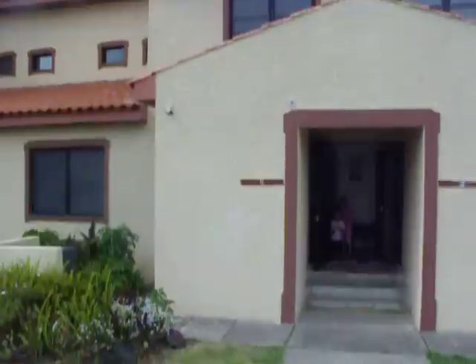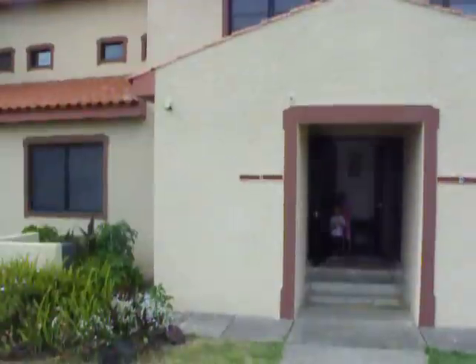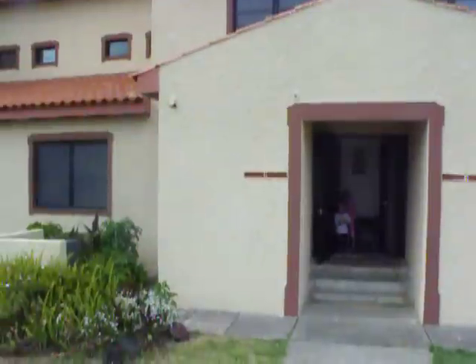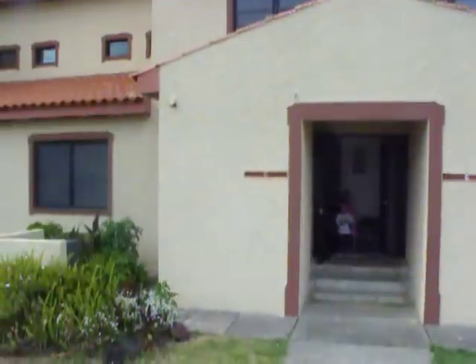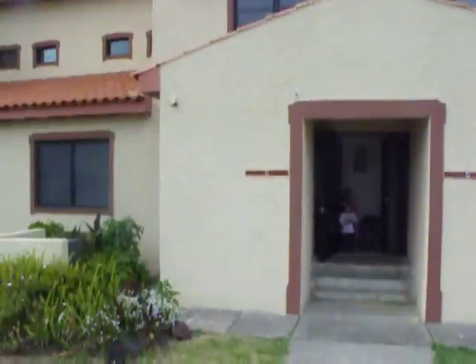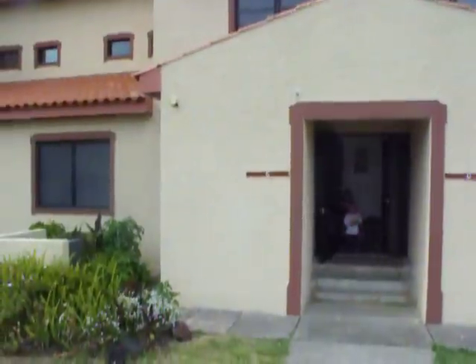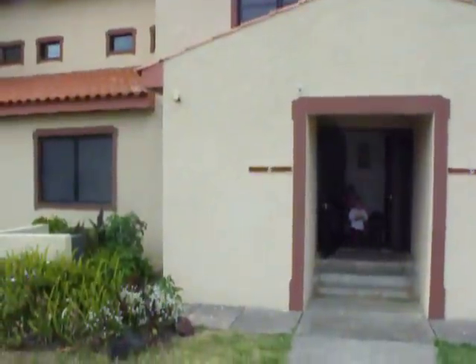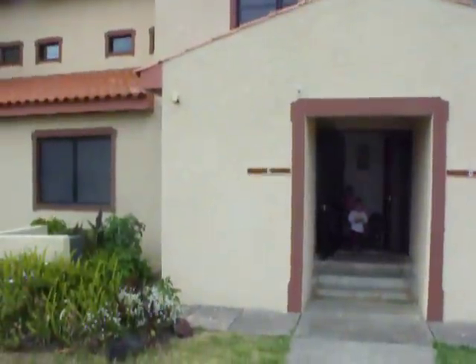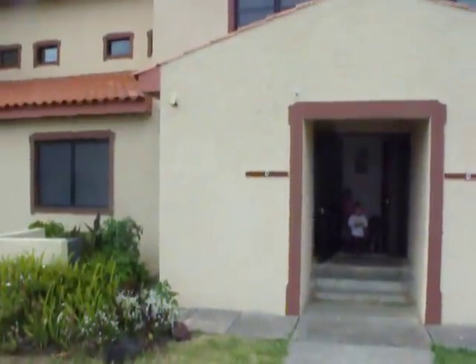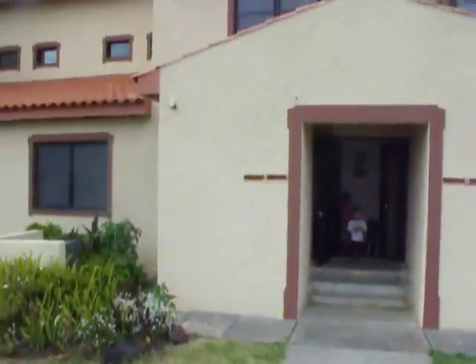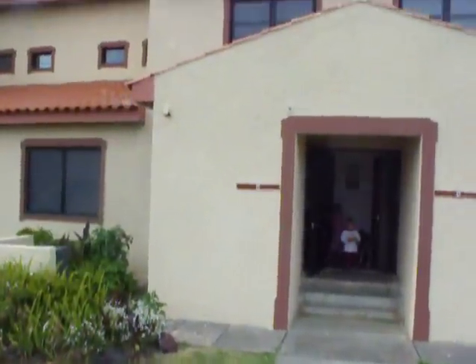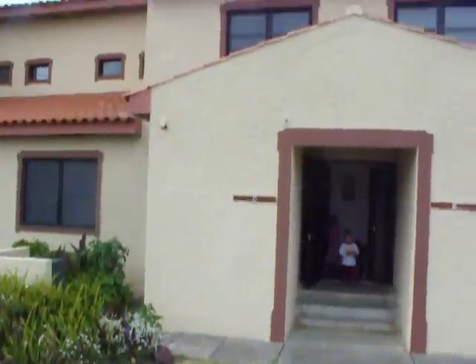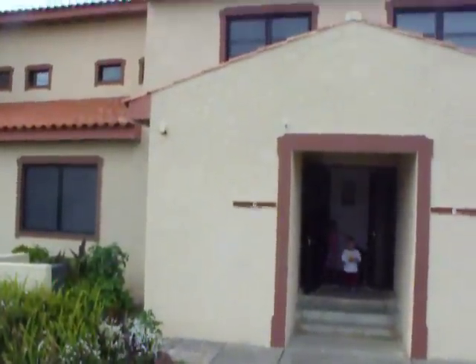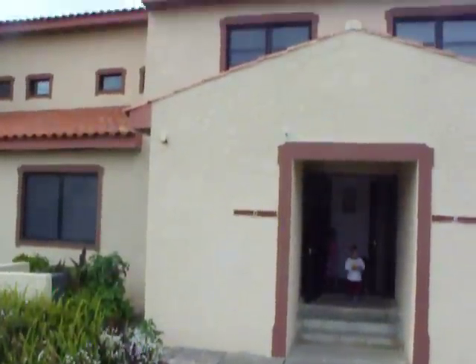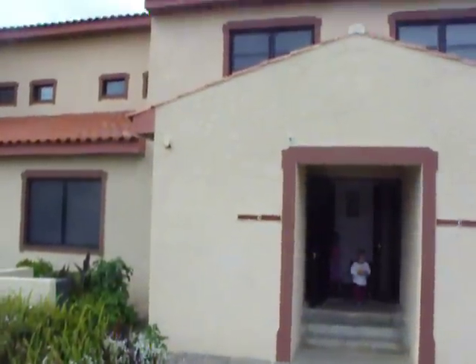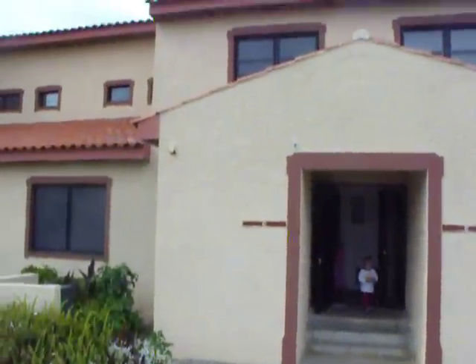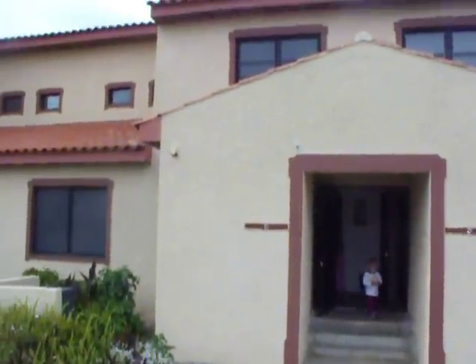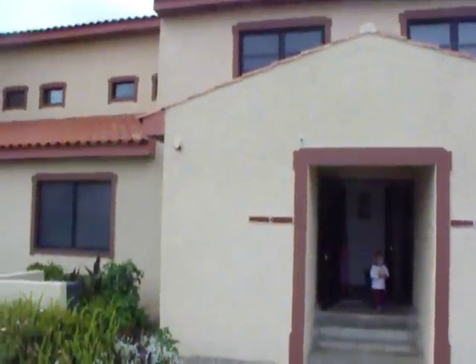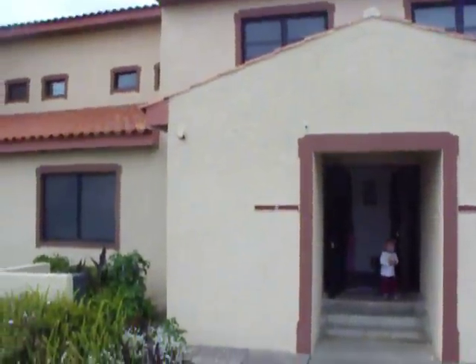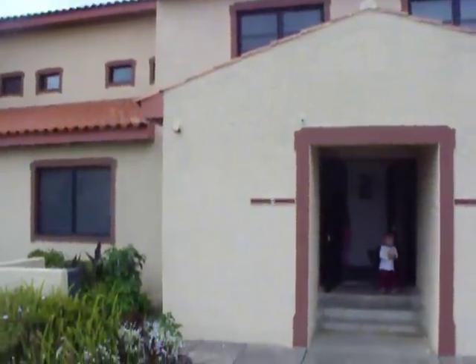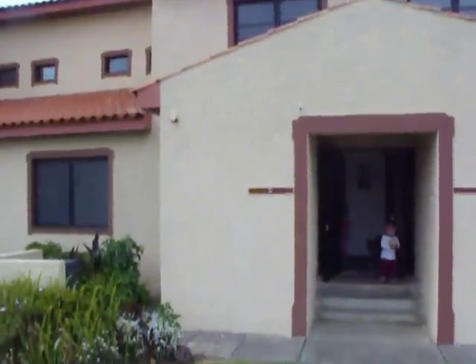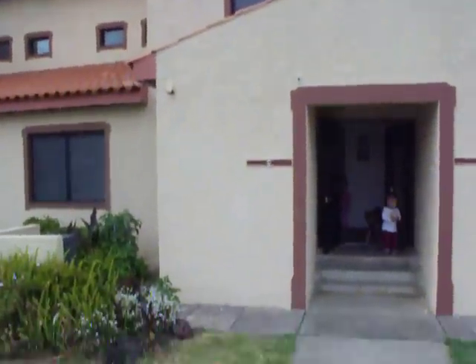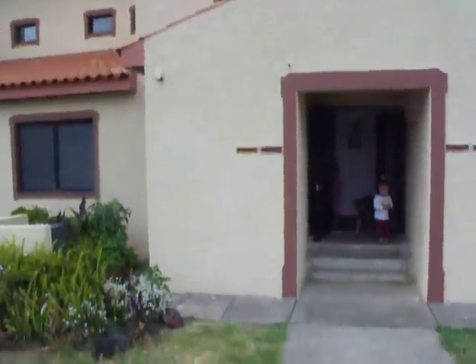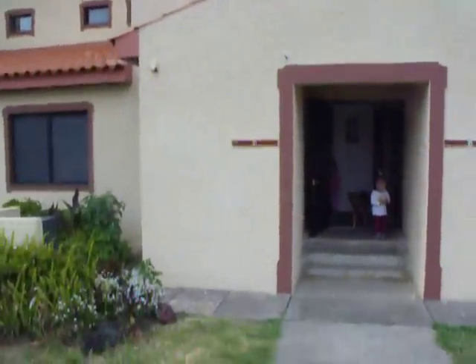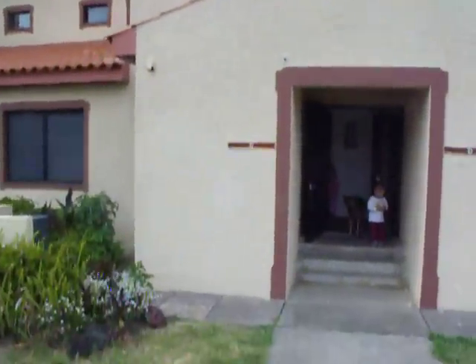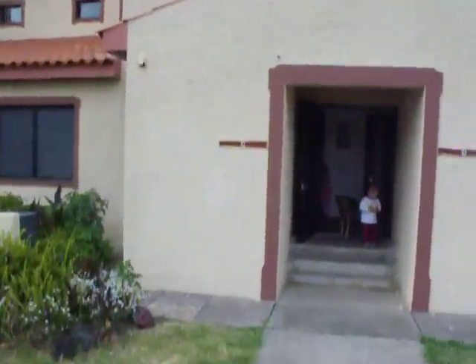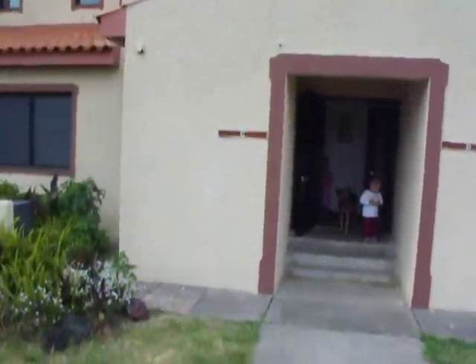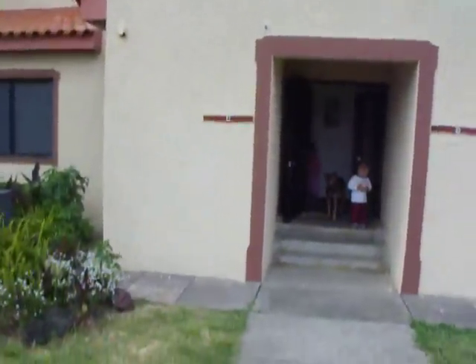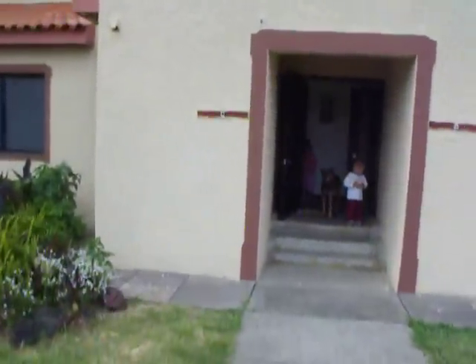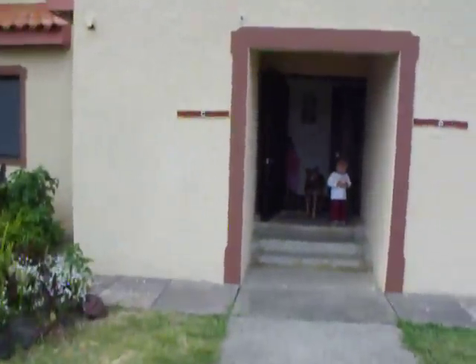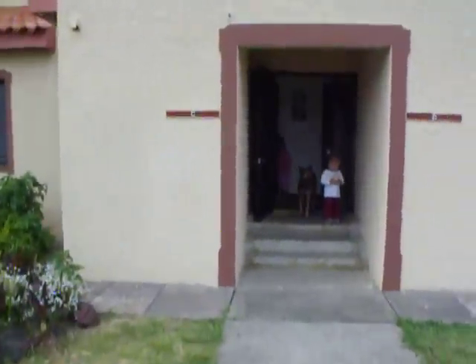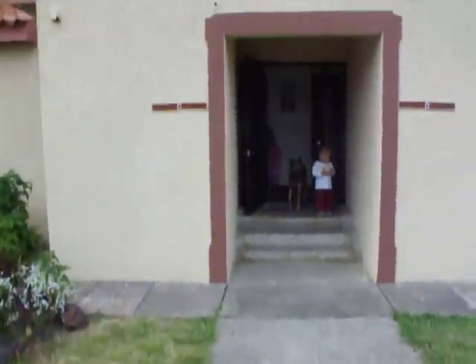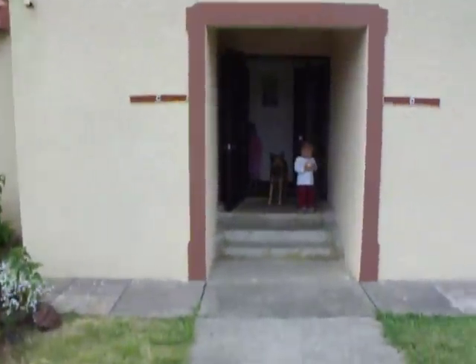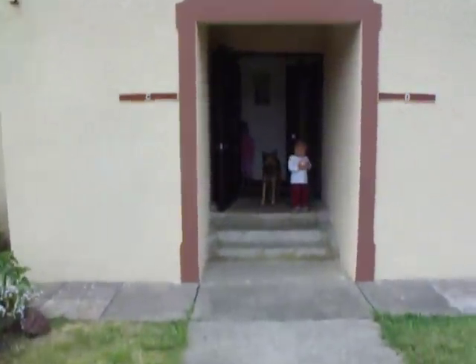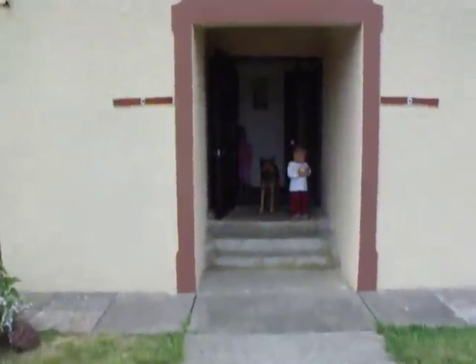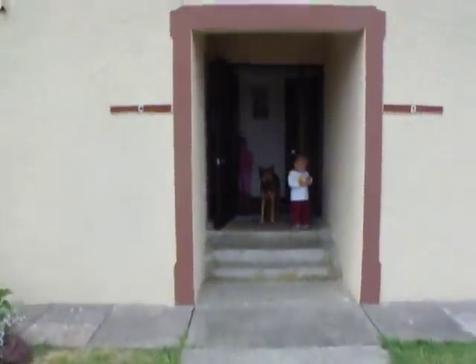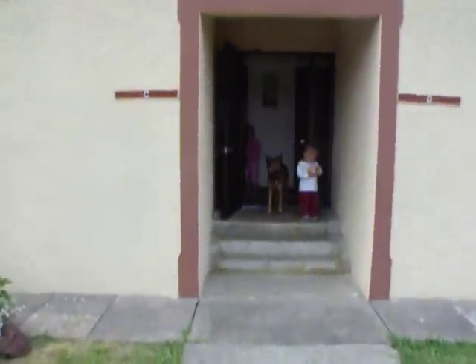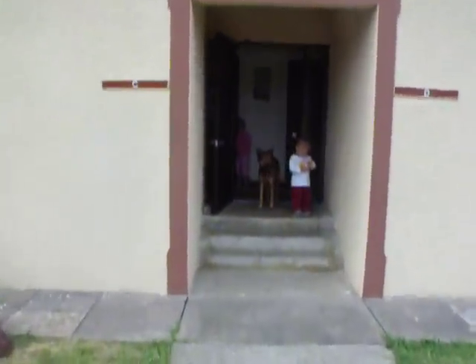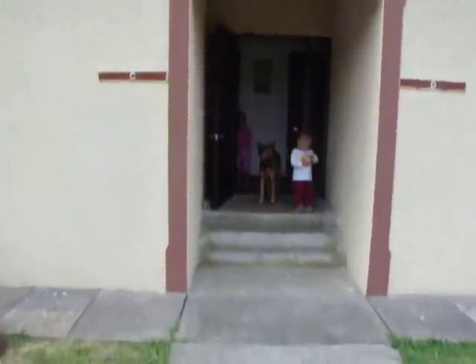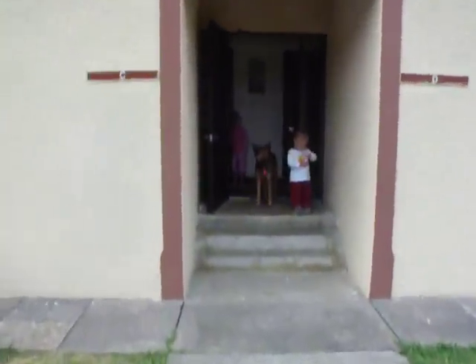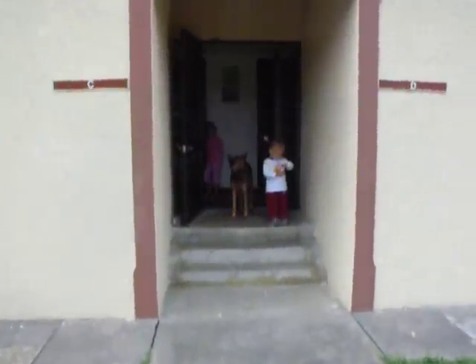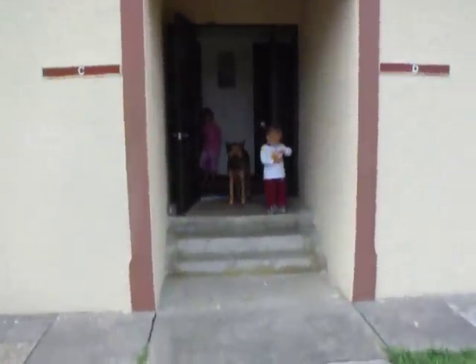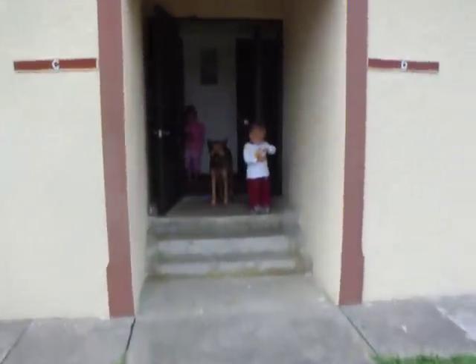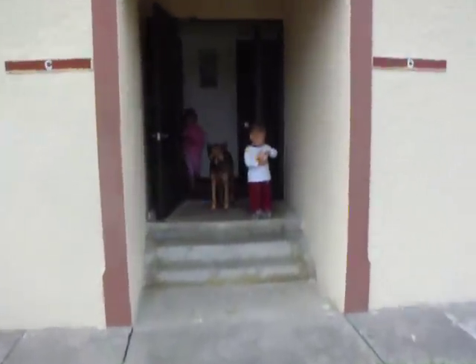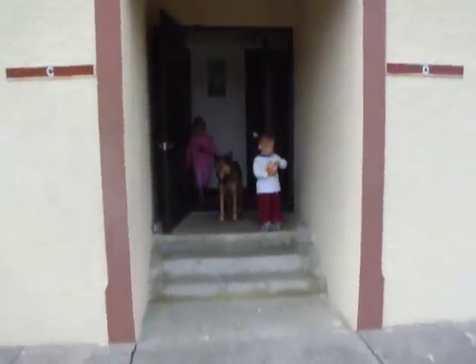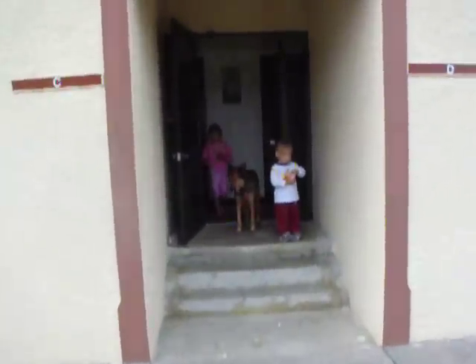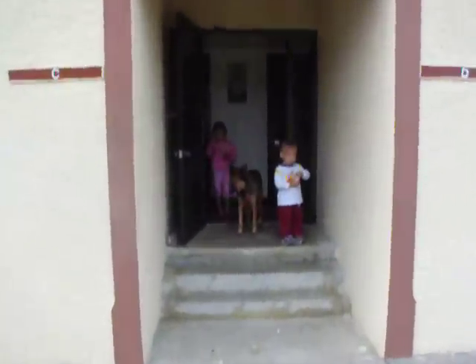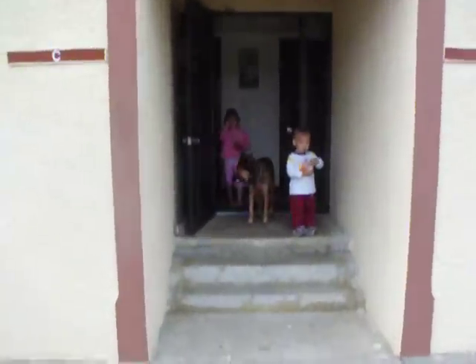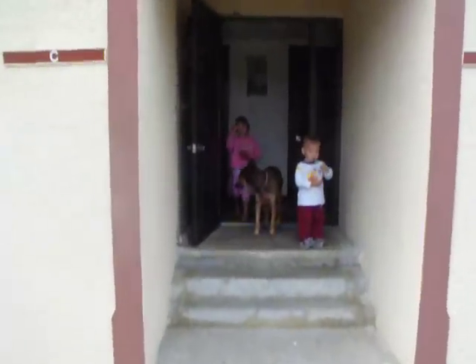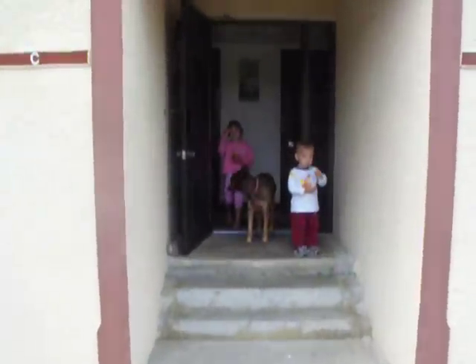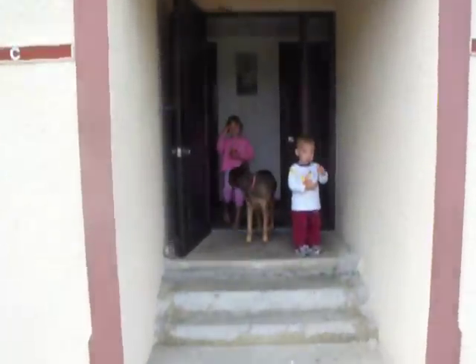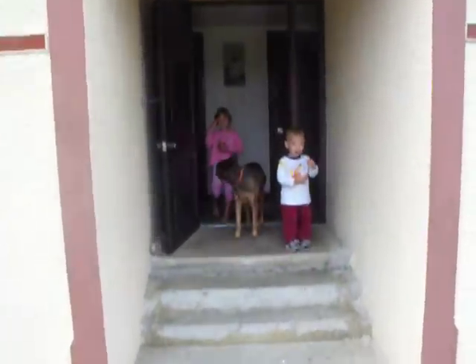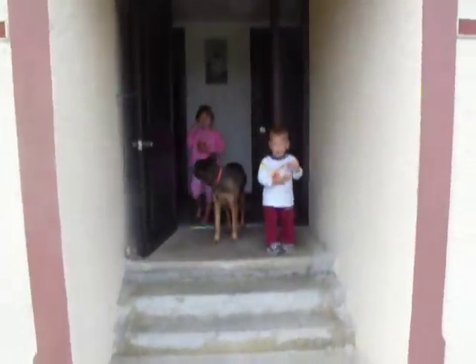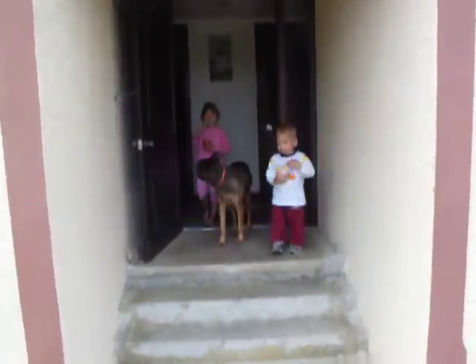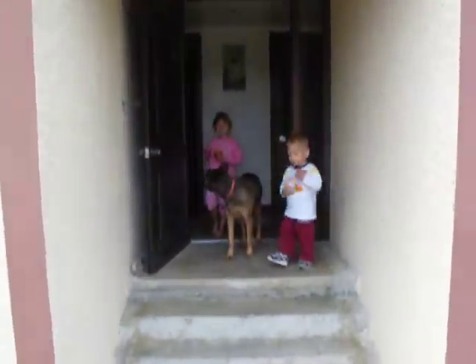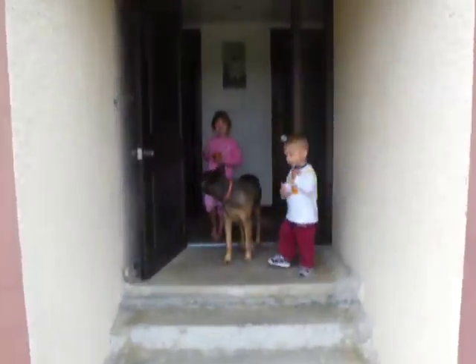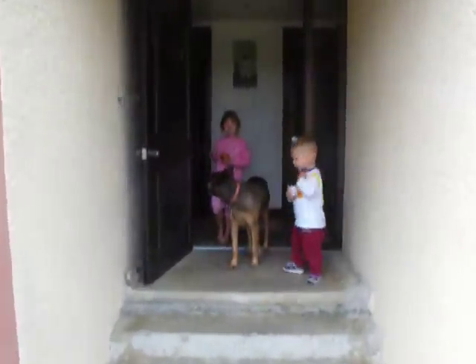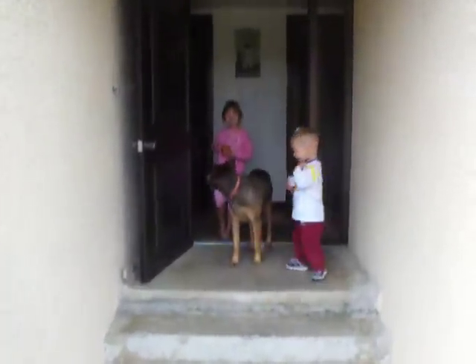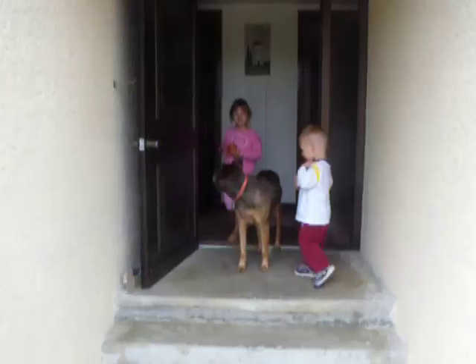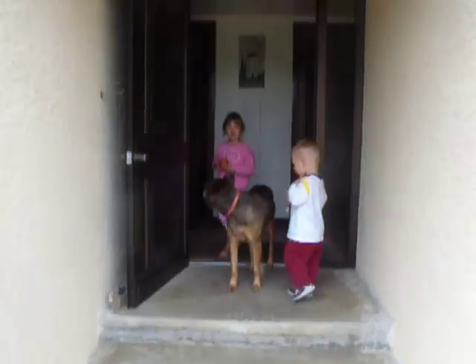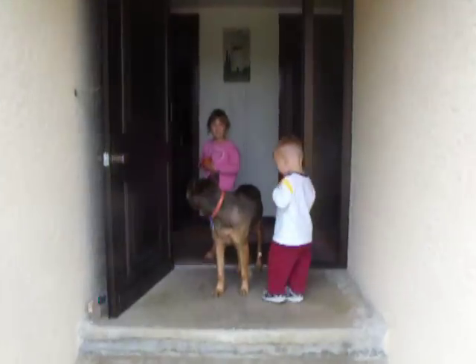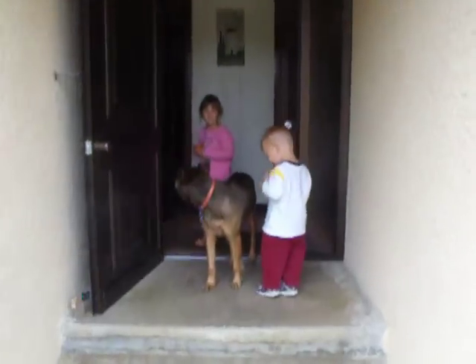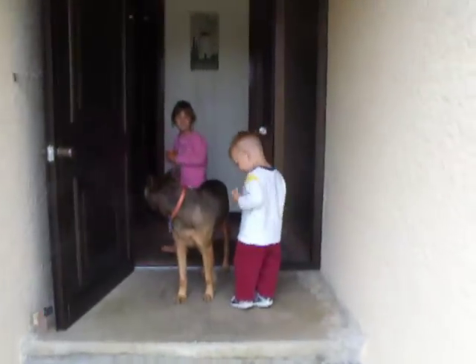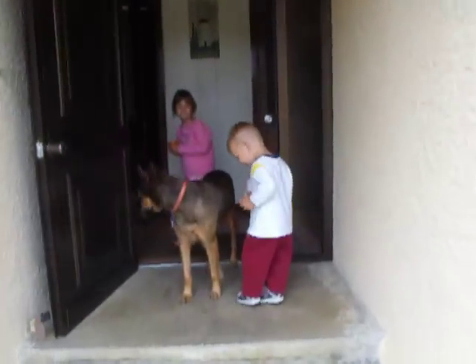Our new home, our three bedroom. Here's everybody inside. Let's go to our home.